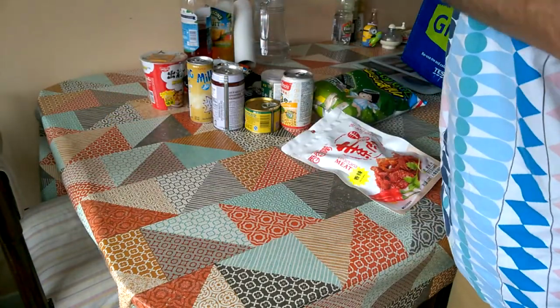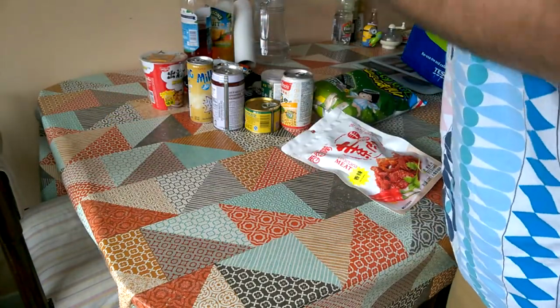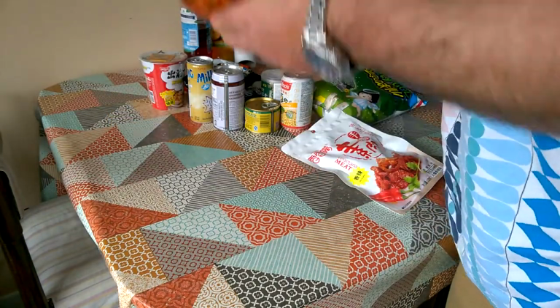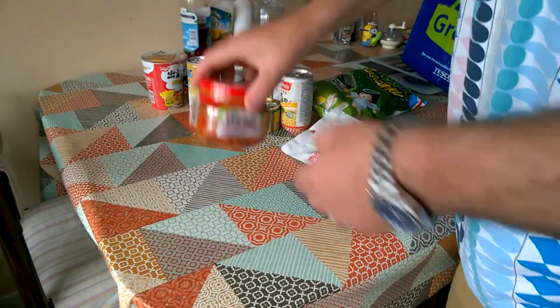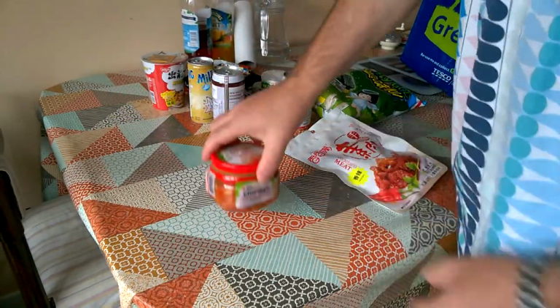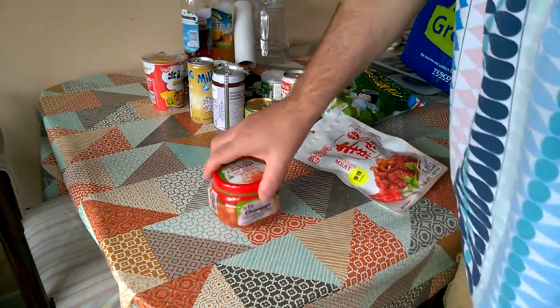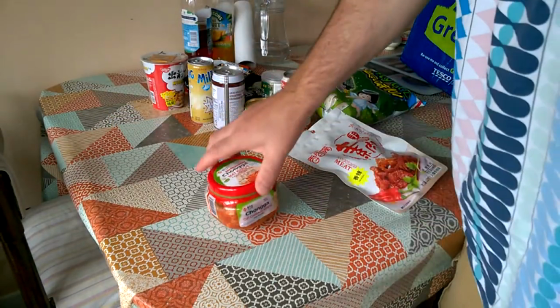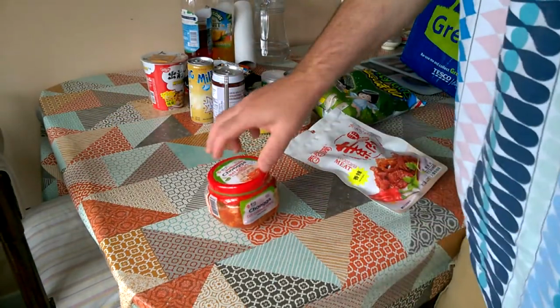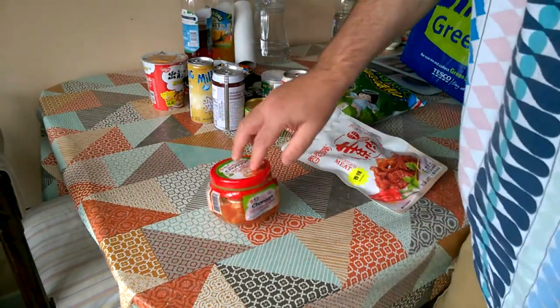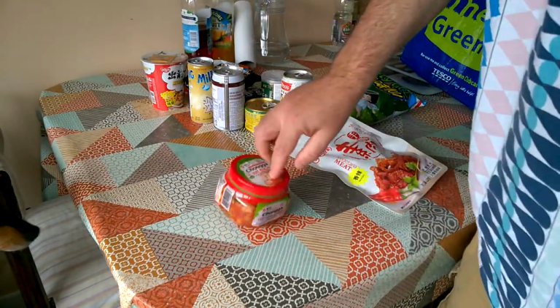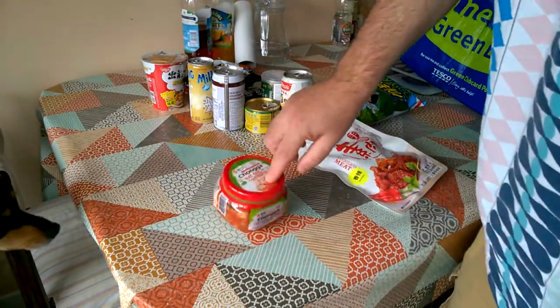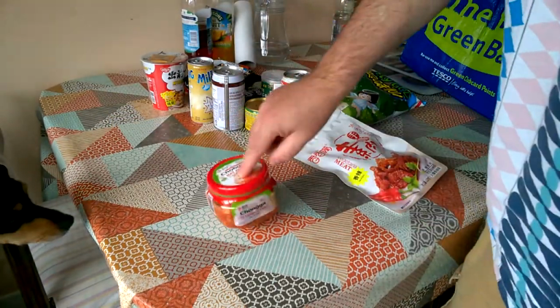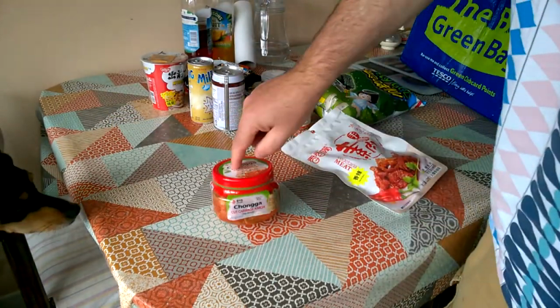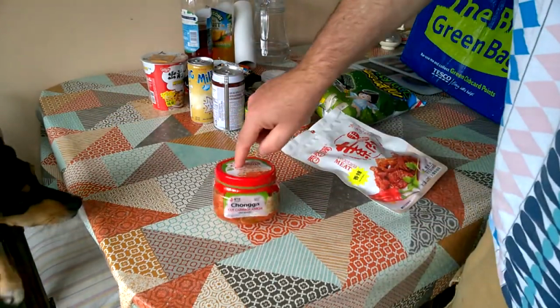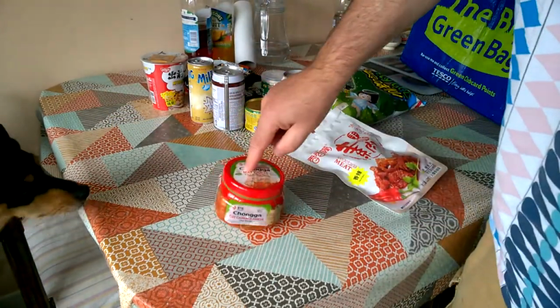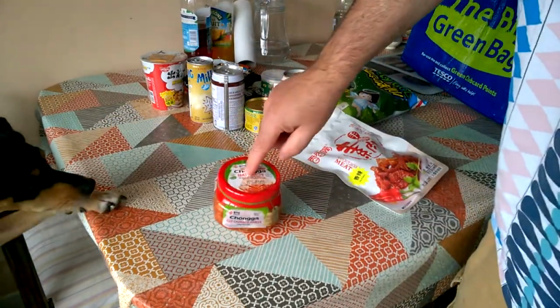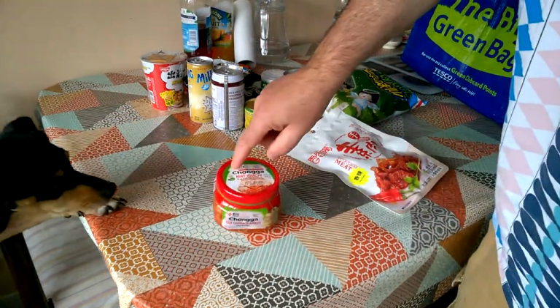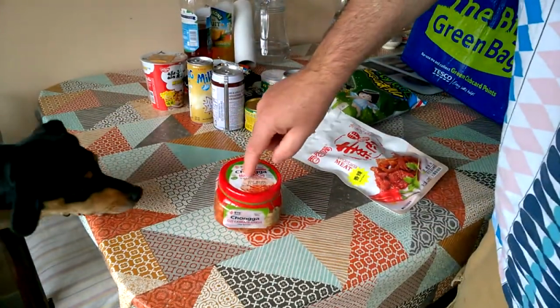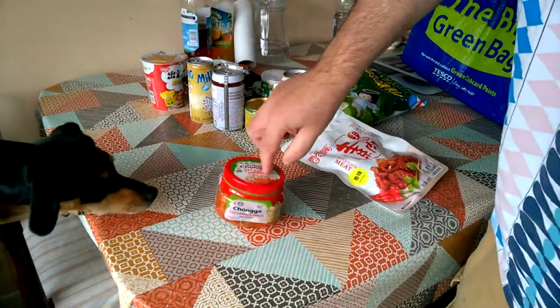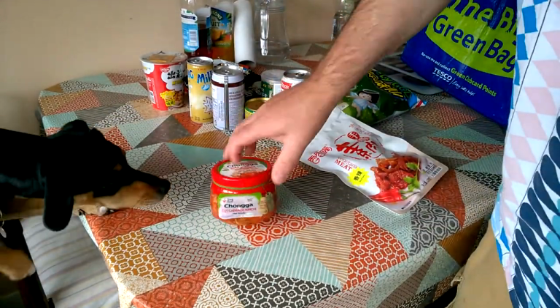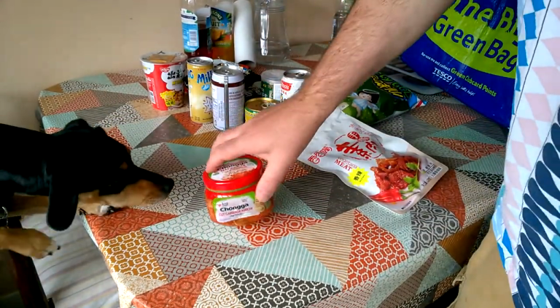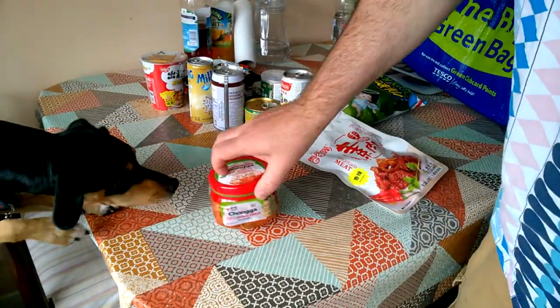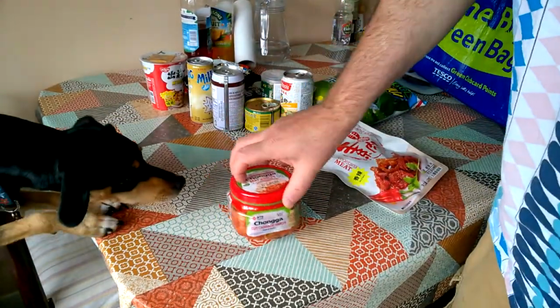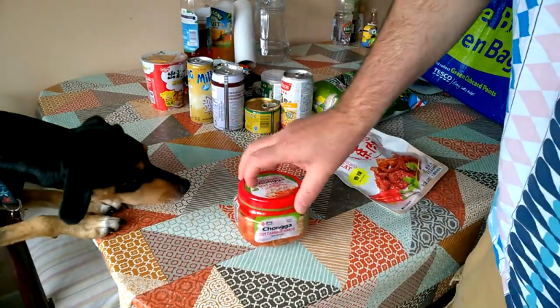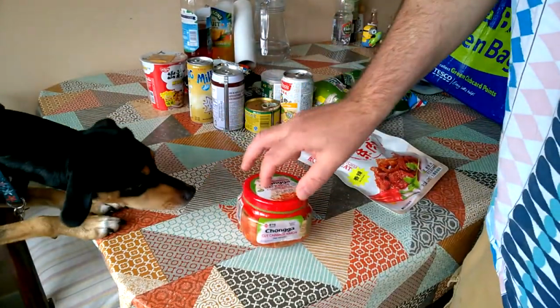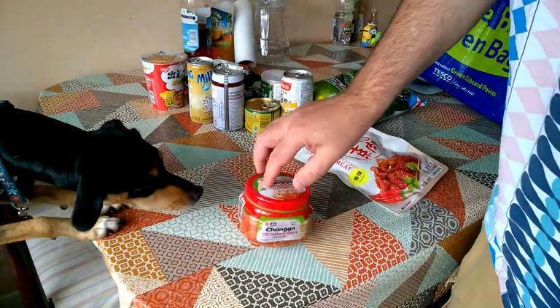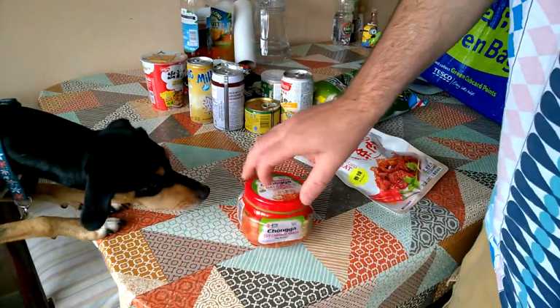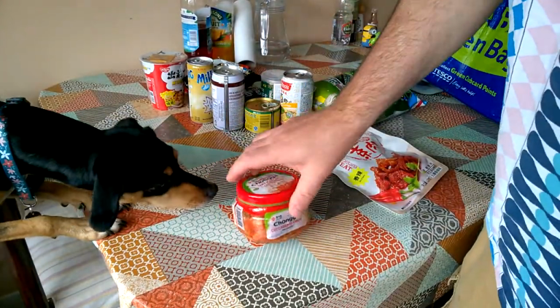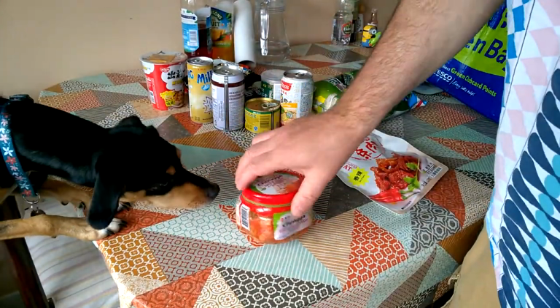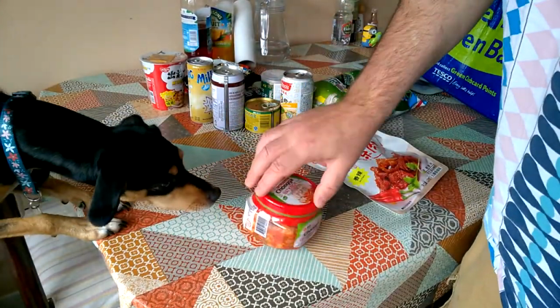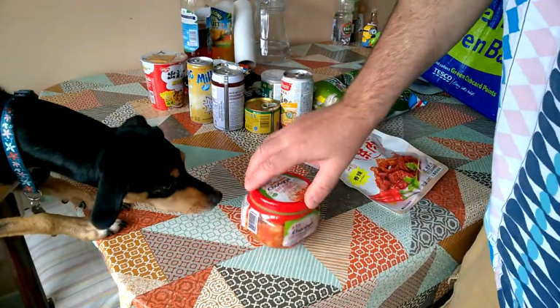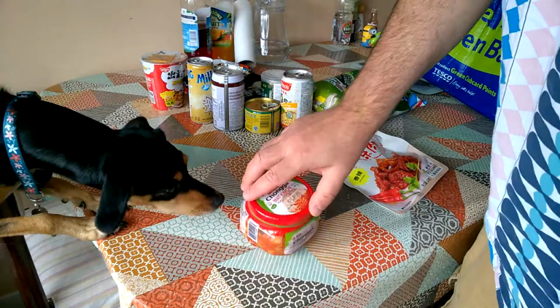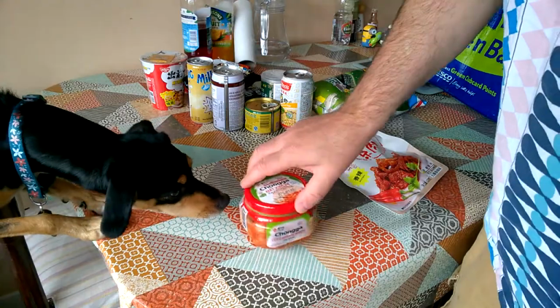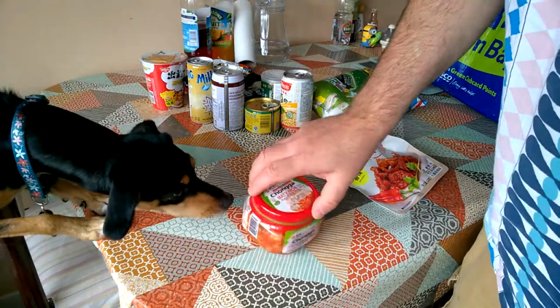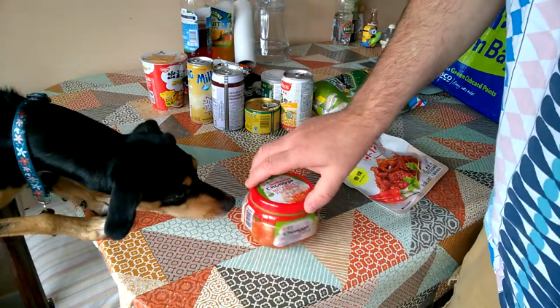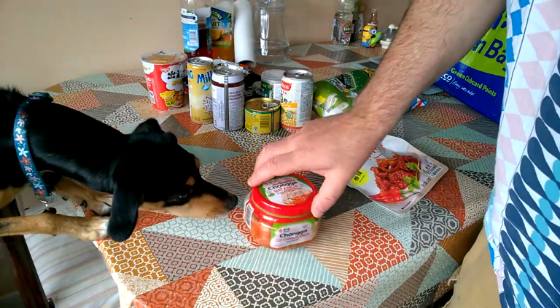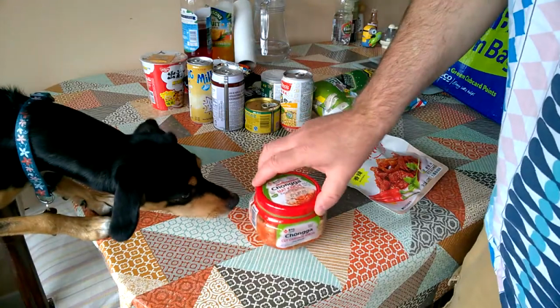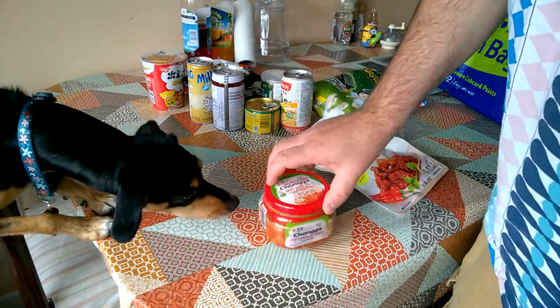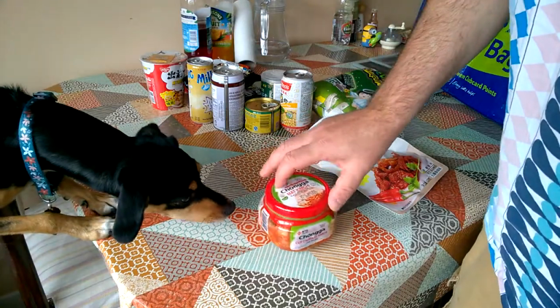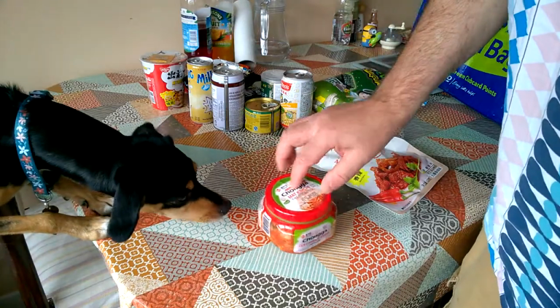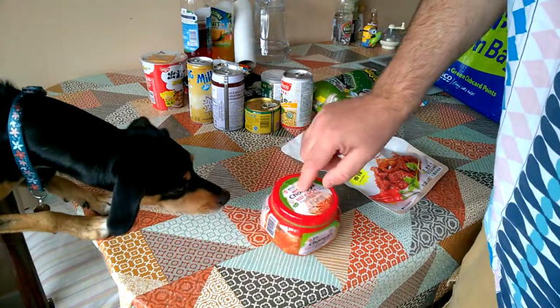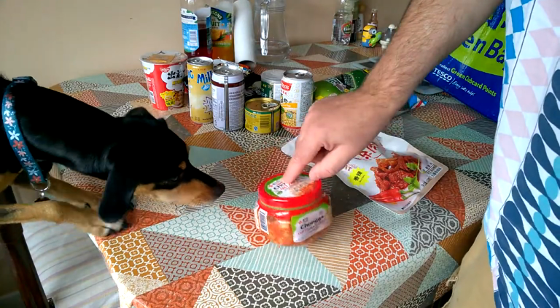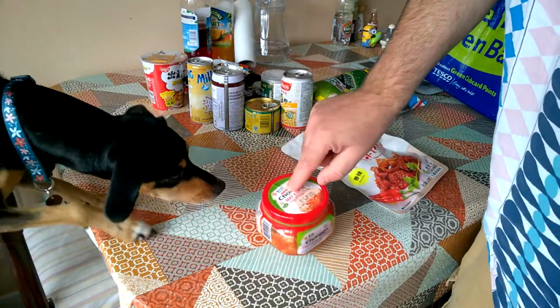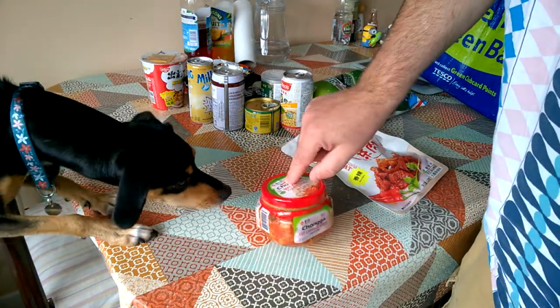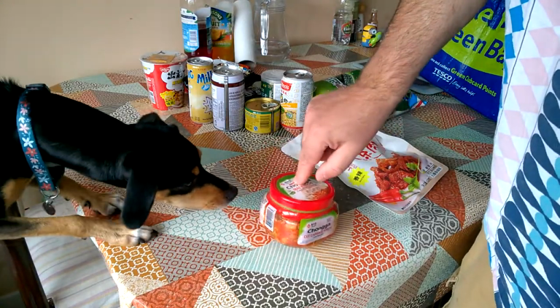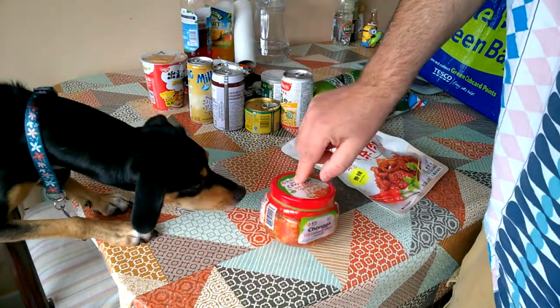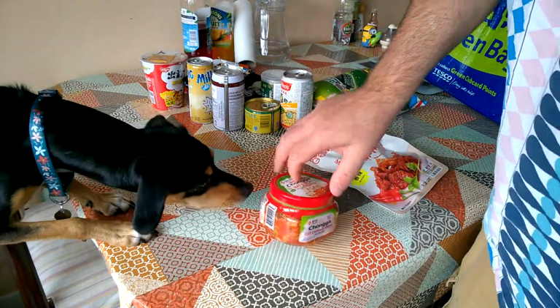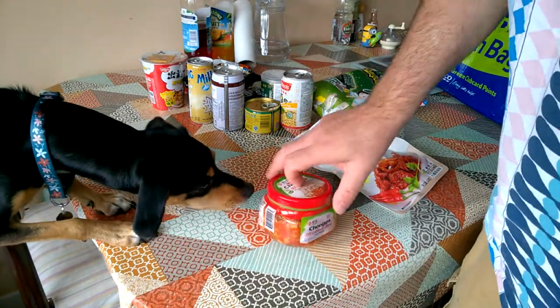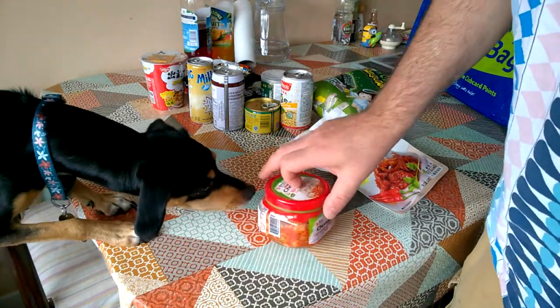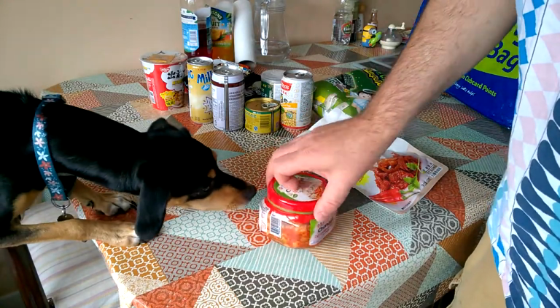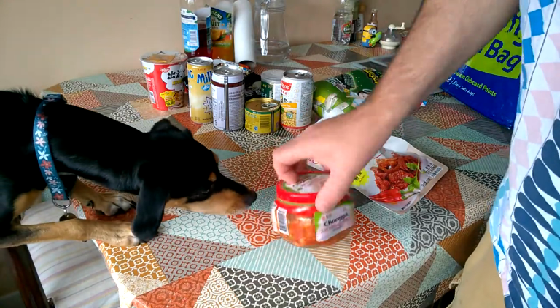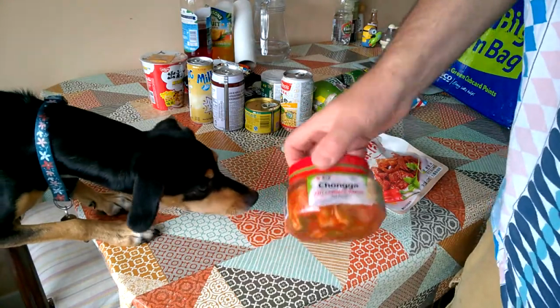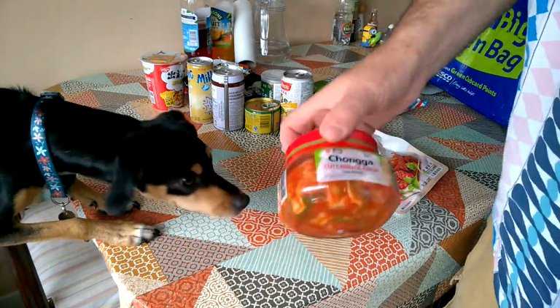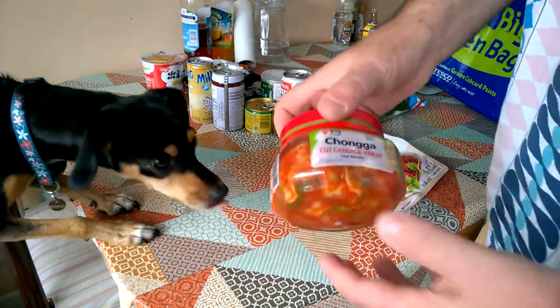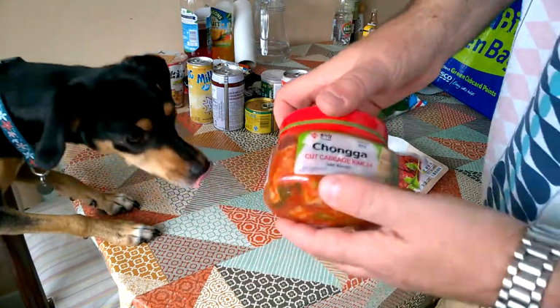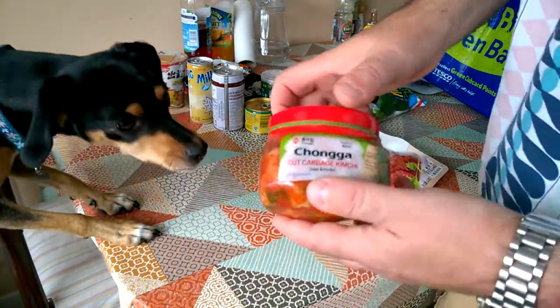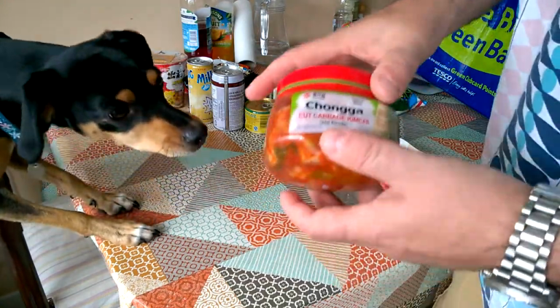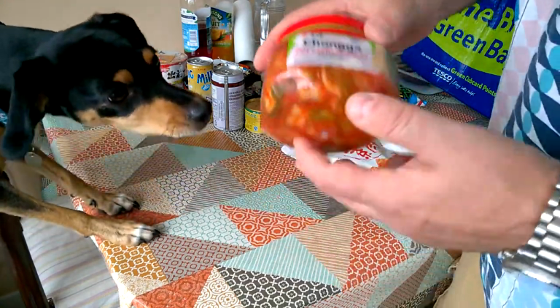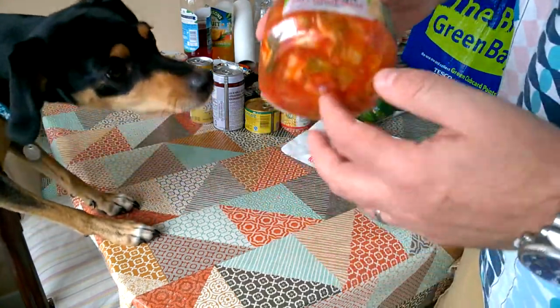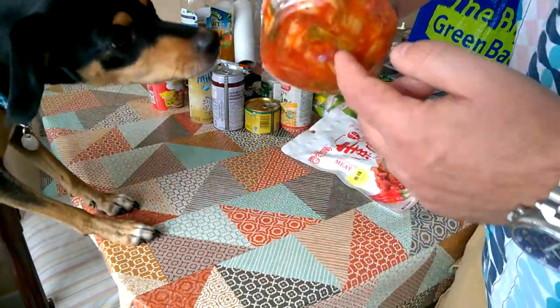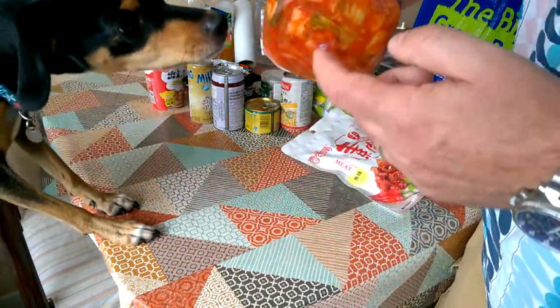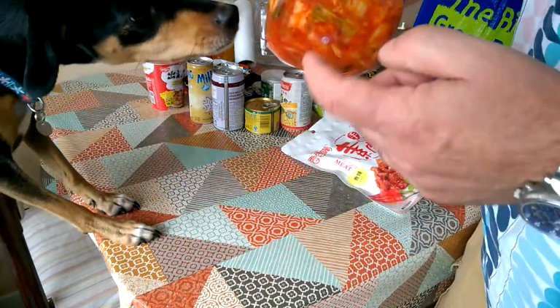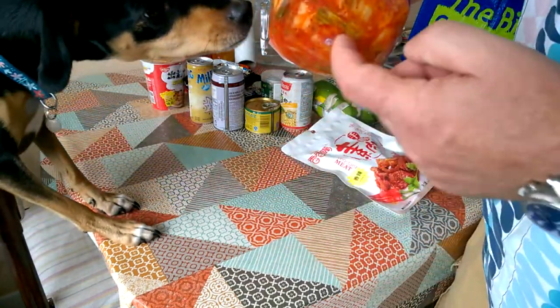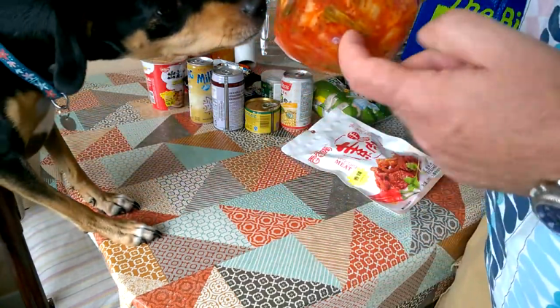Oh, that kimchi's interesting — that's nearly exploding. That means it's fermenting in the jar, which is great.